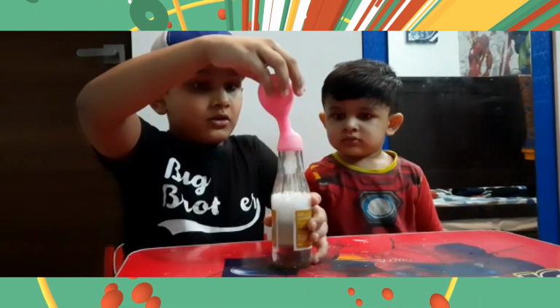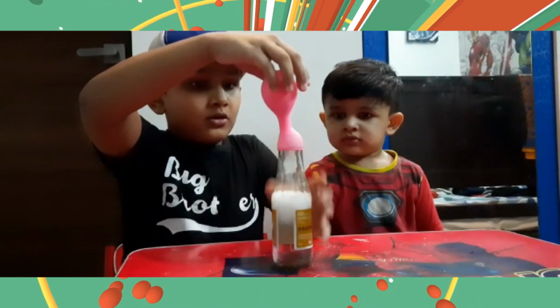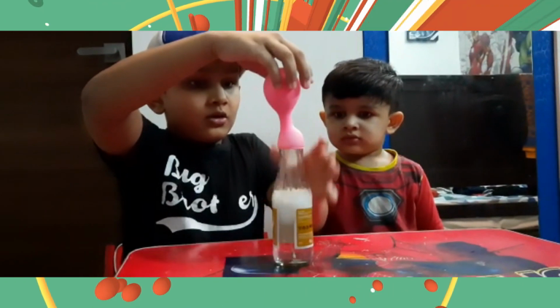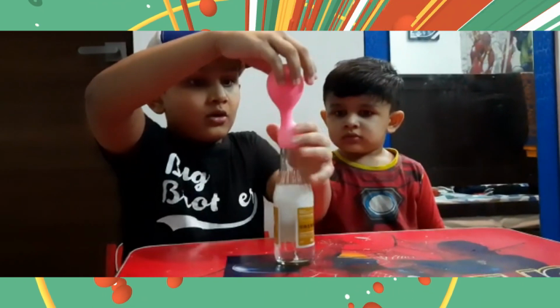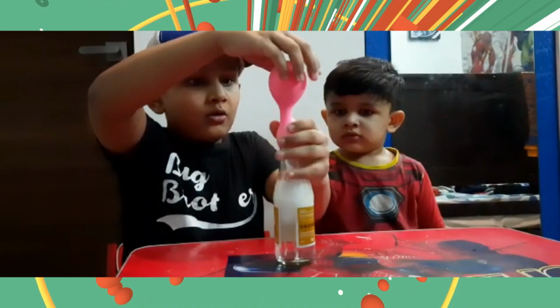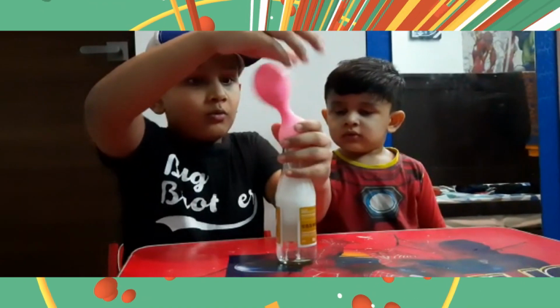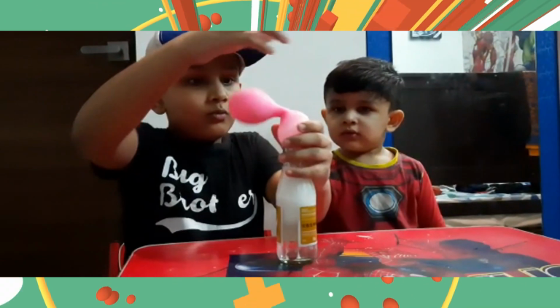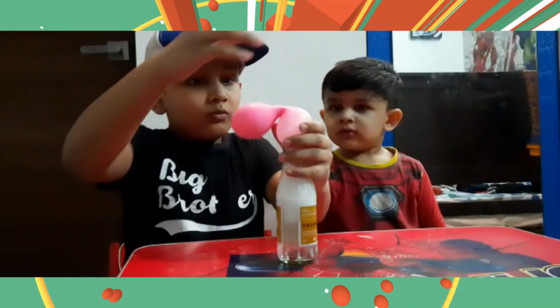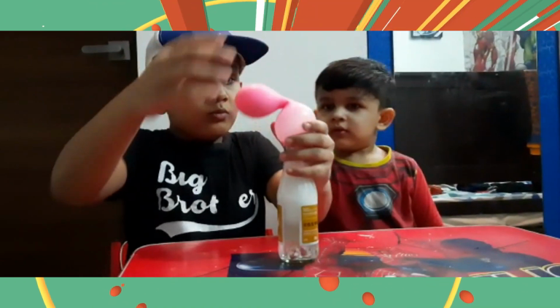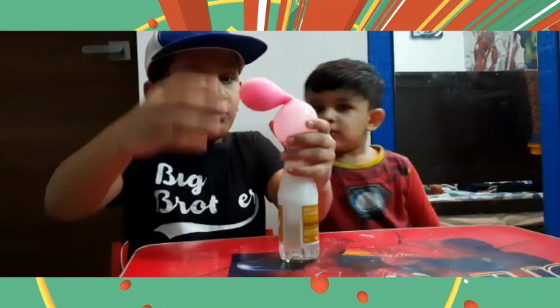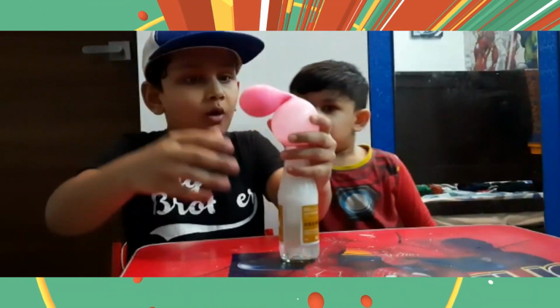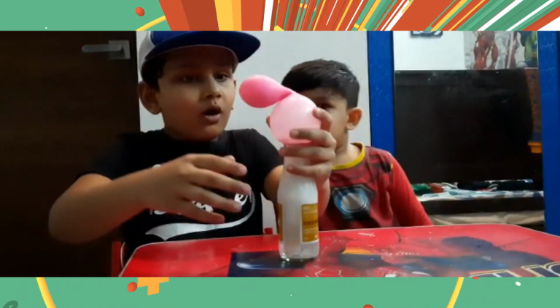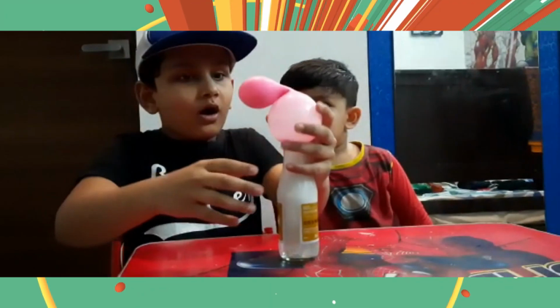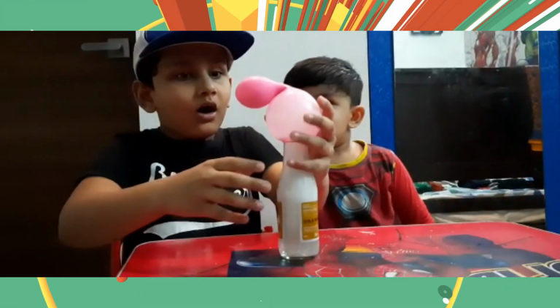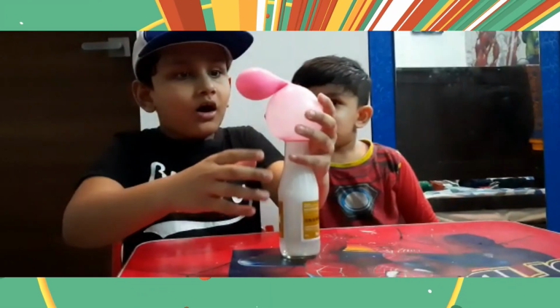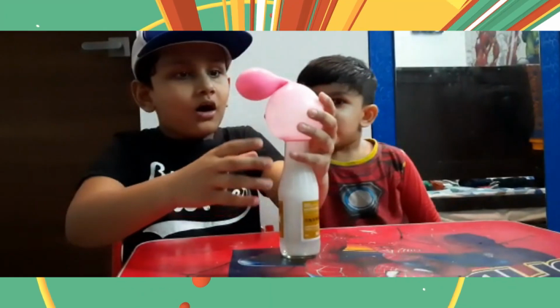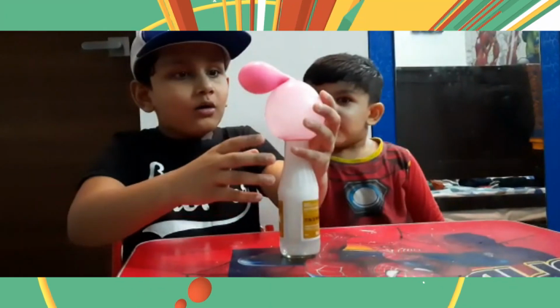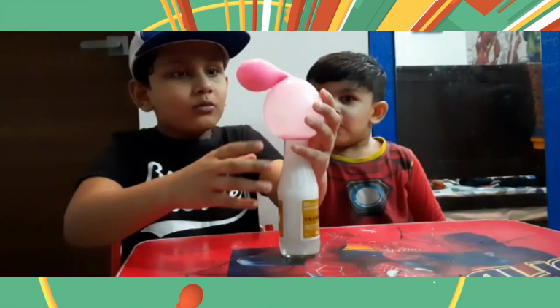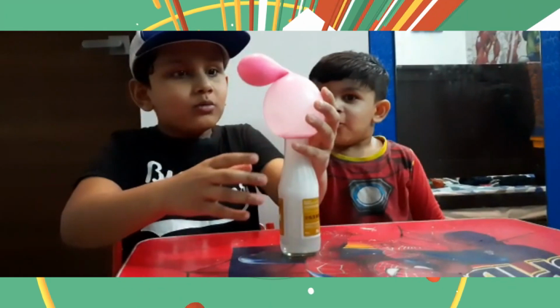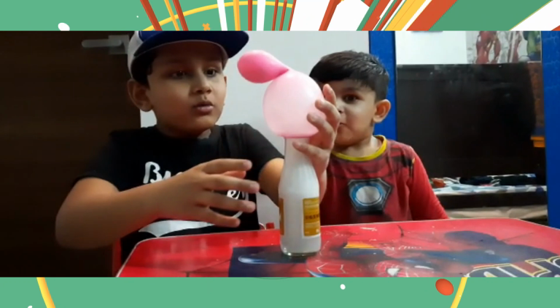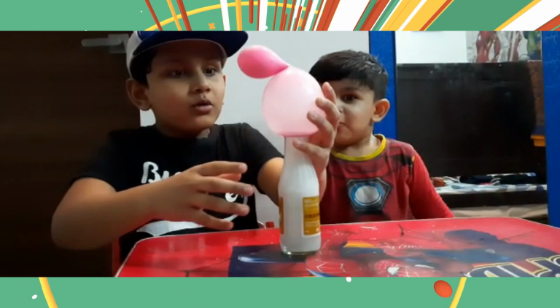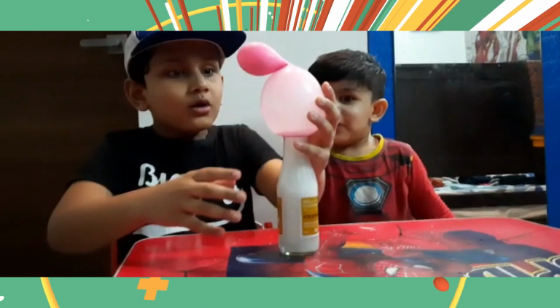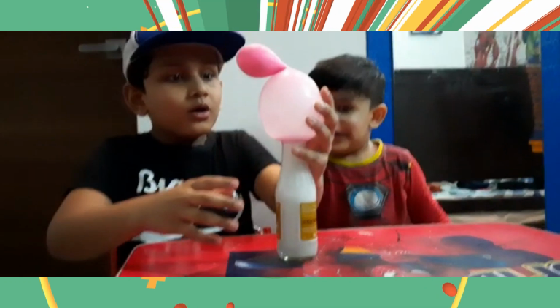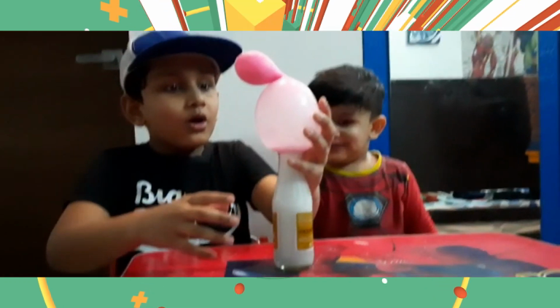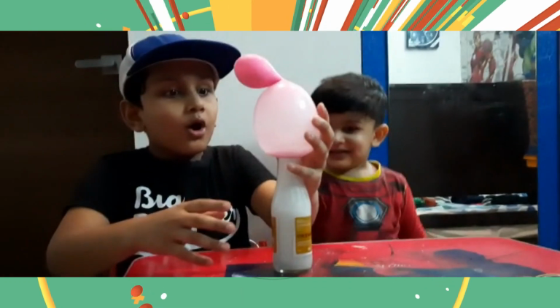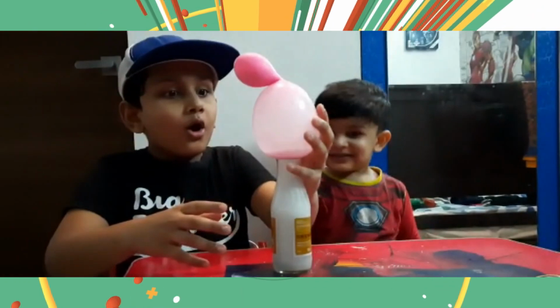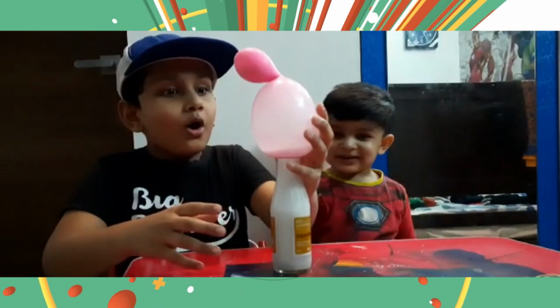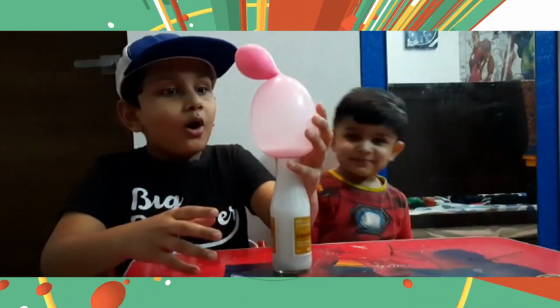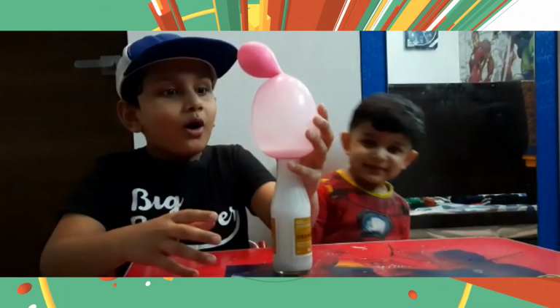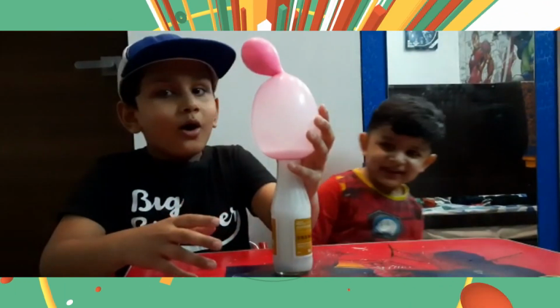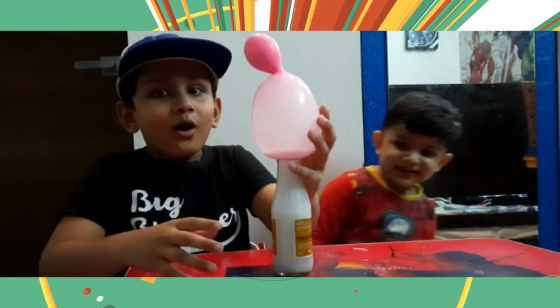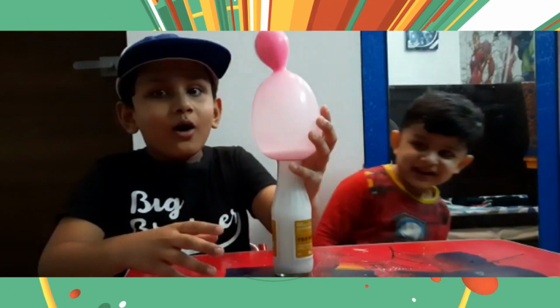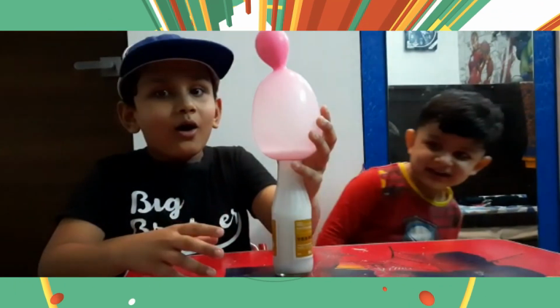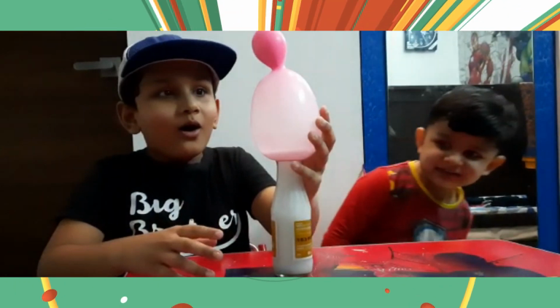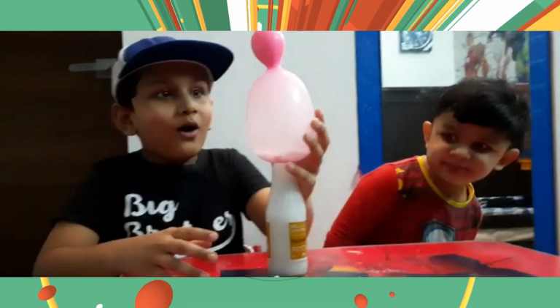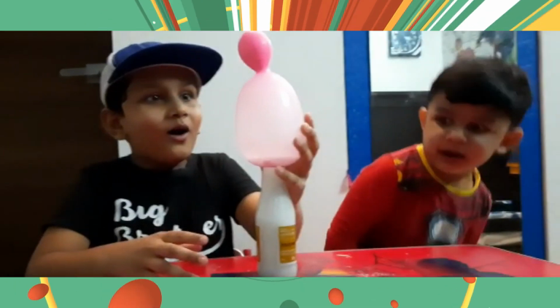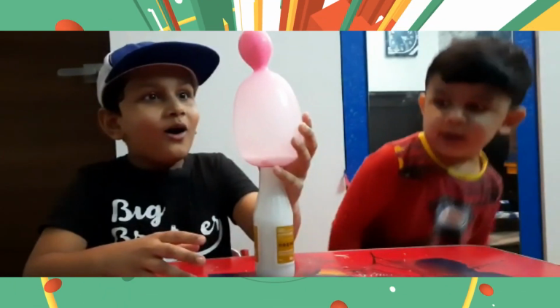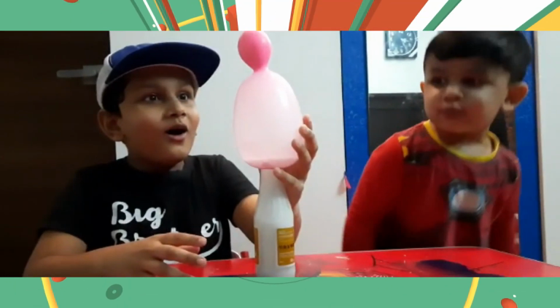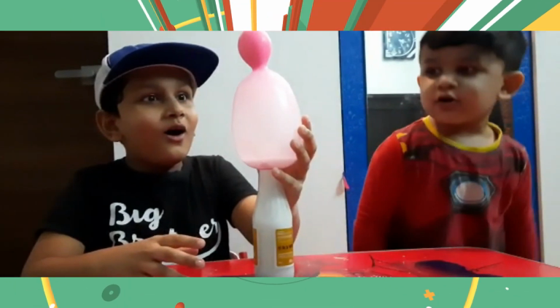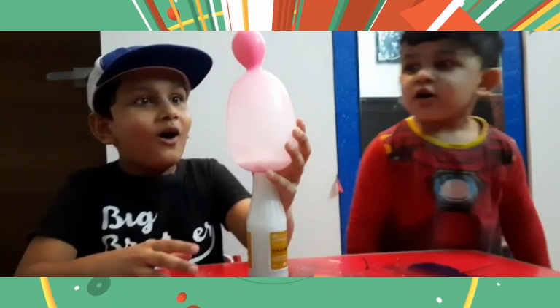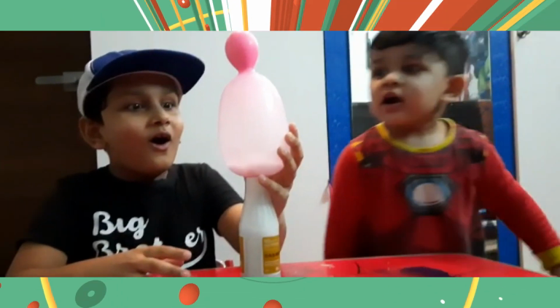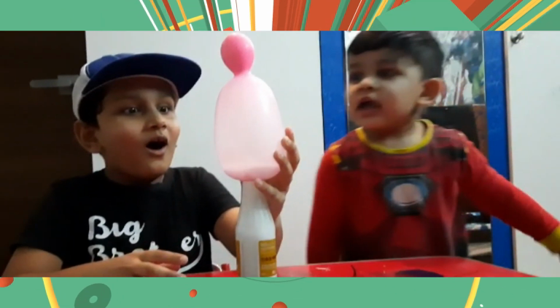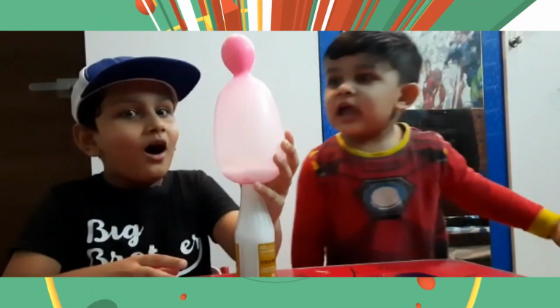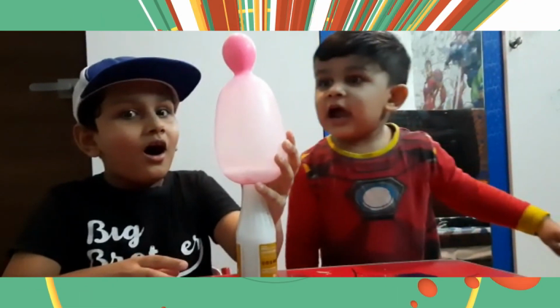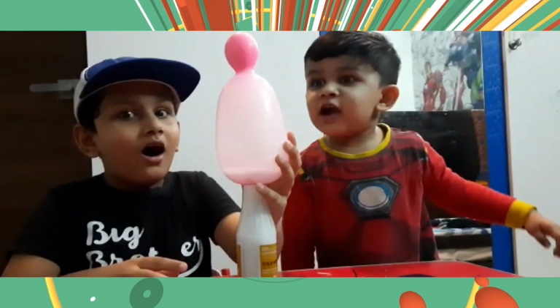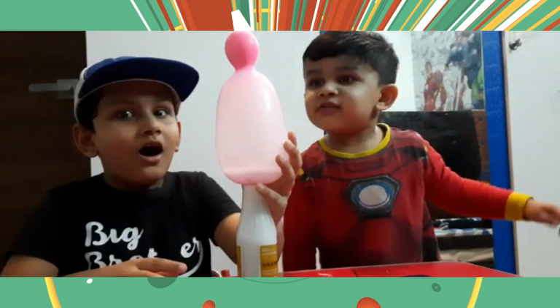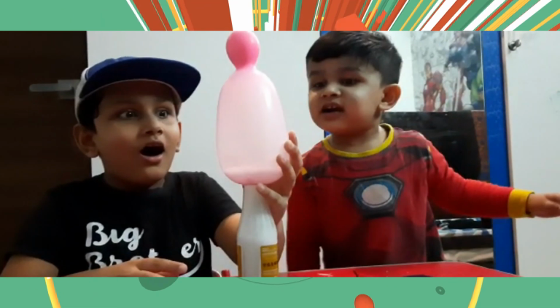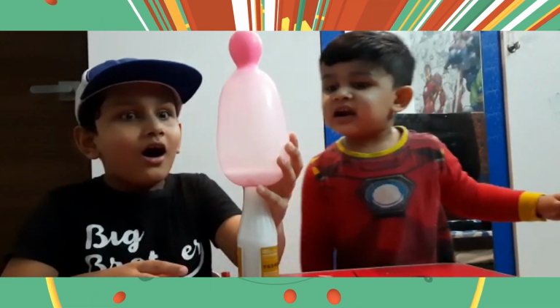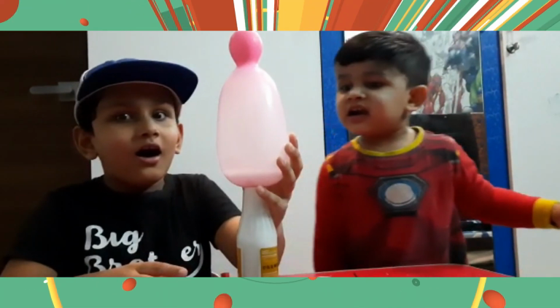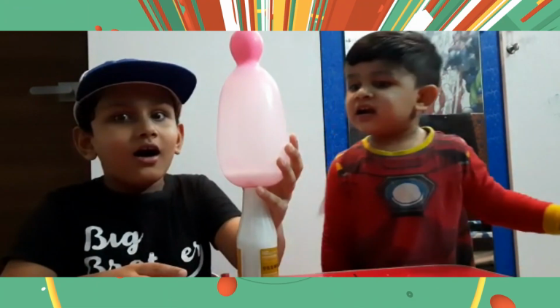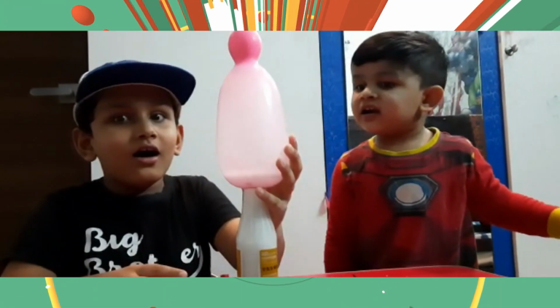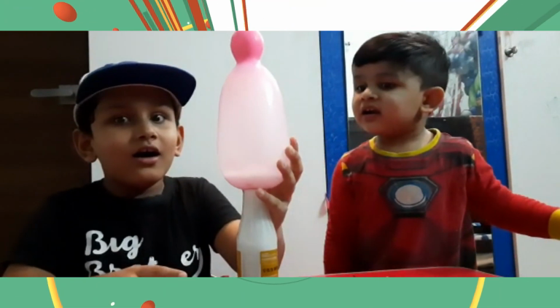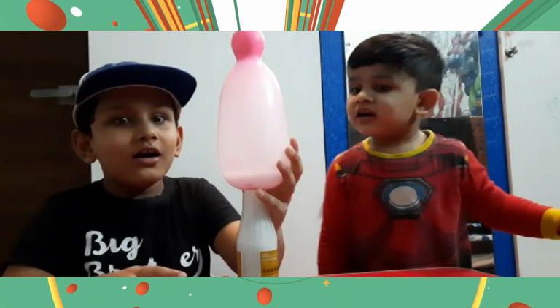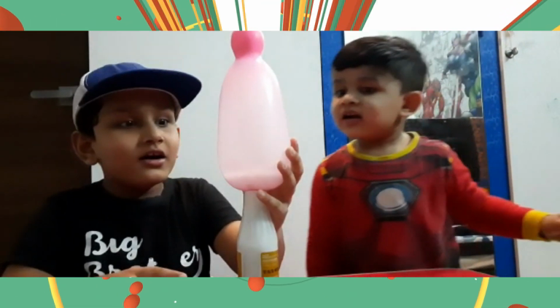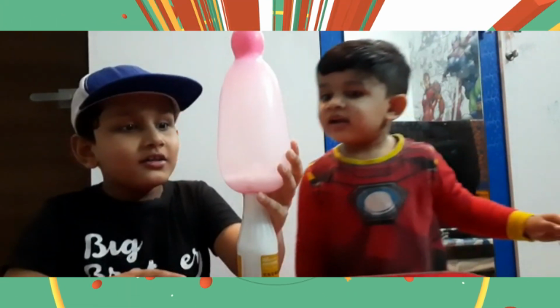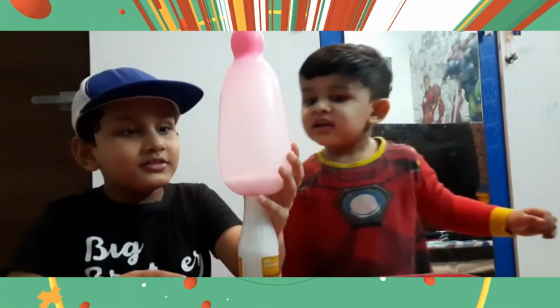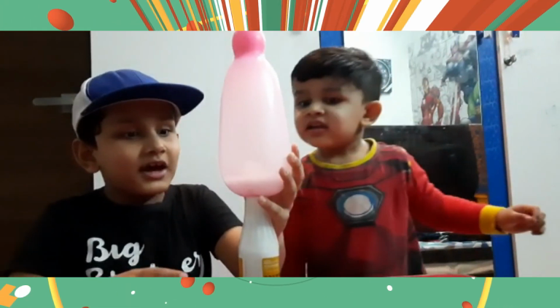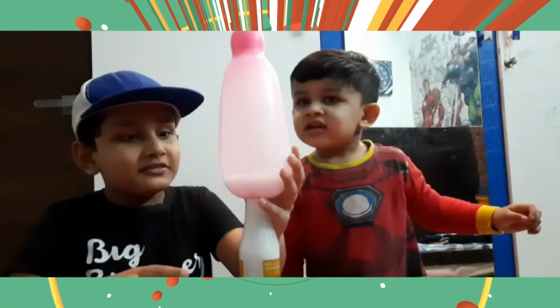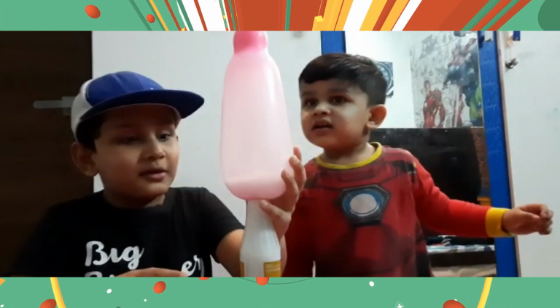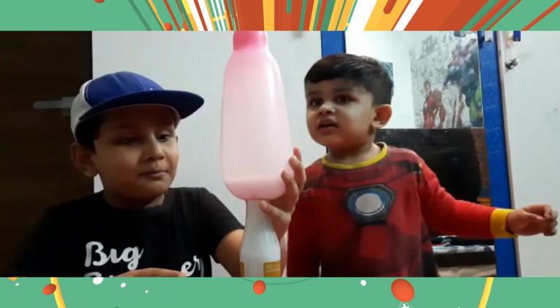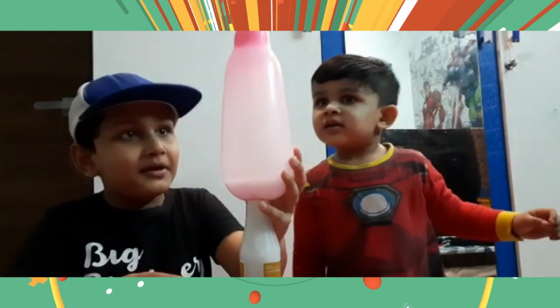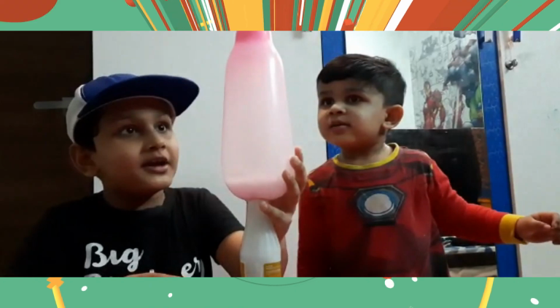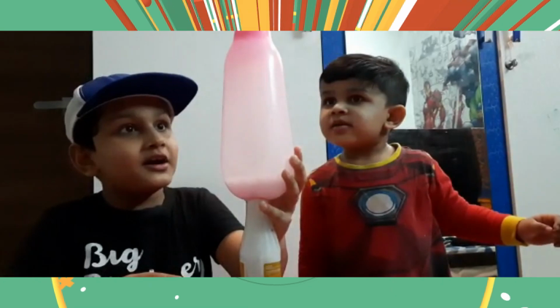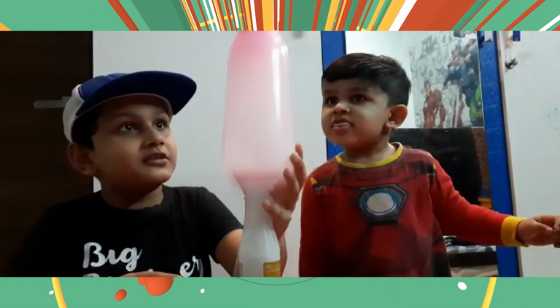Whoa! Mom, it's the biggest bubble ever! That's the biggest!